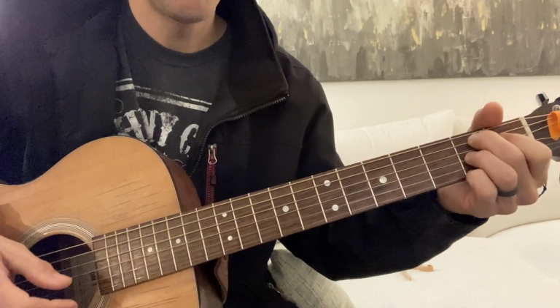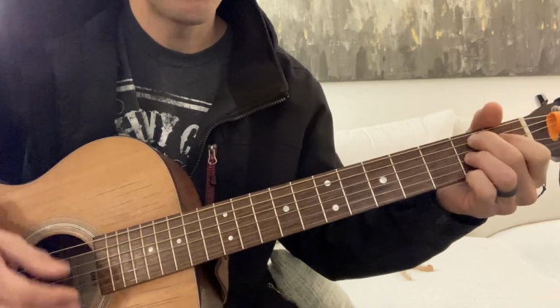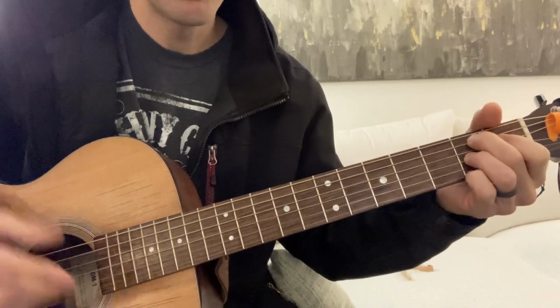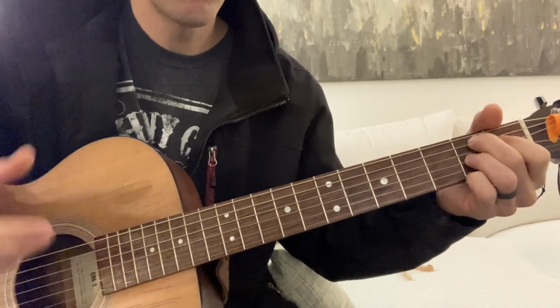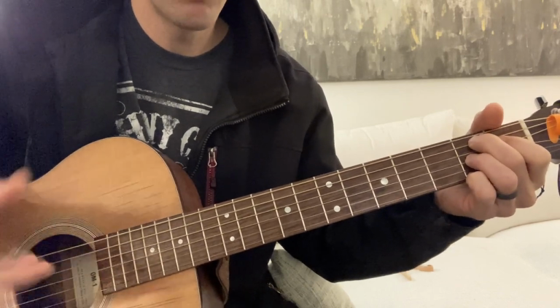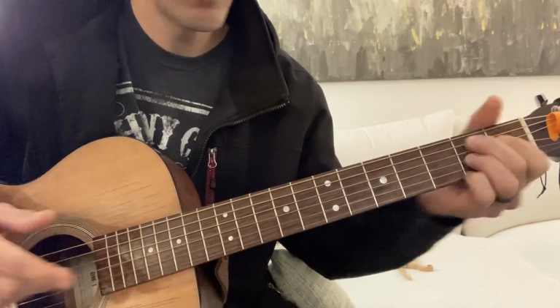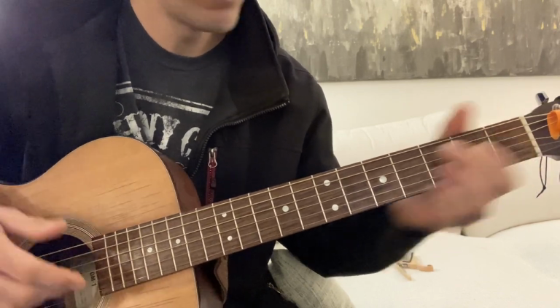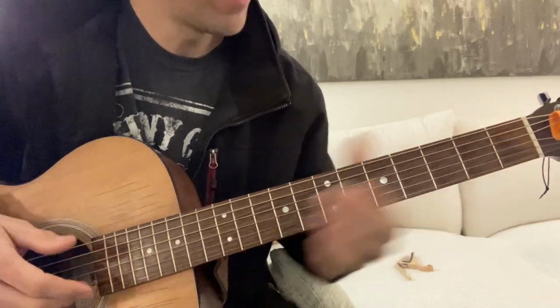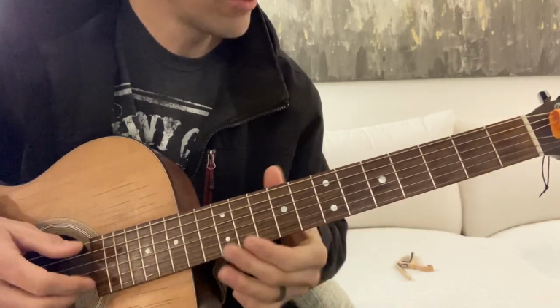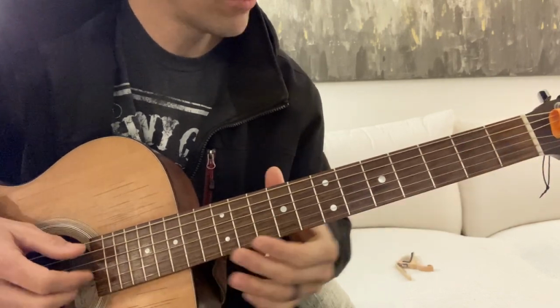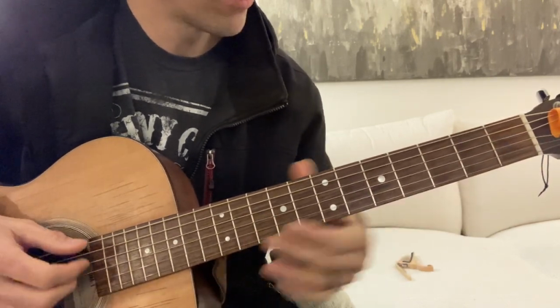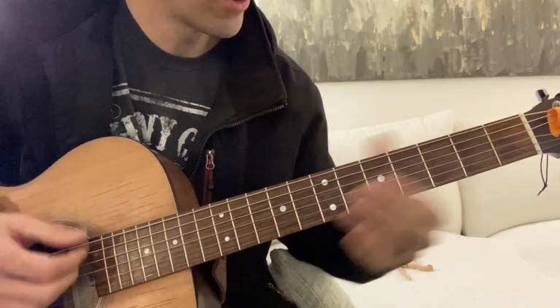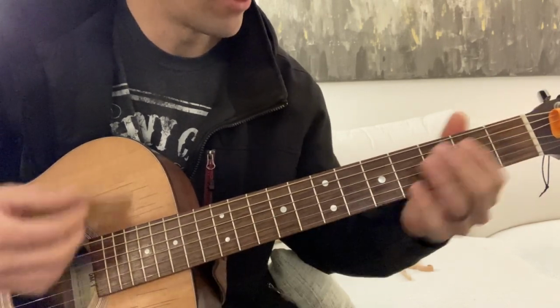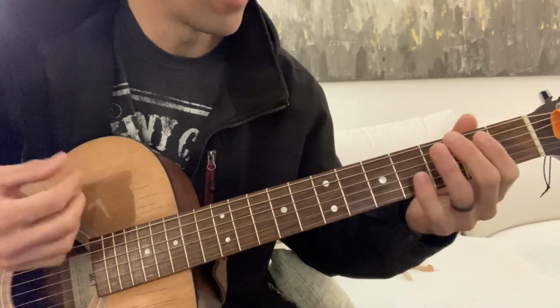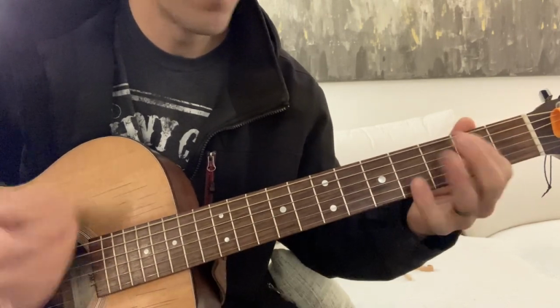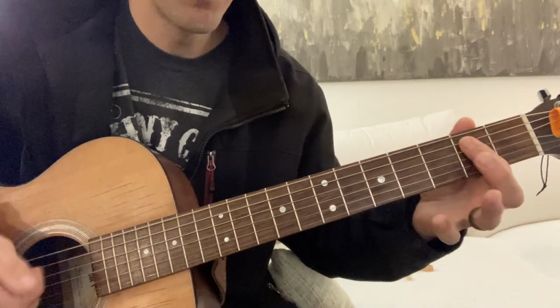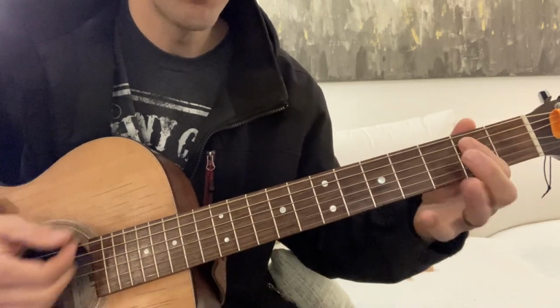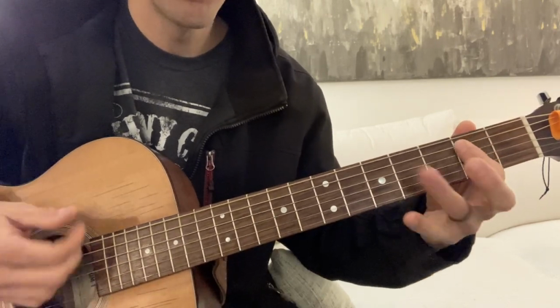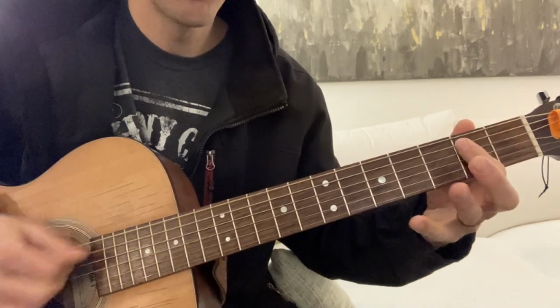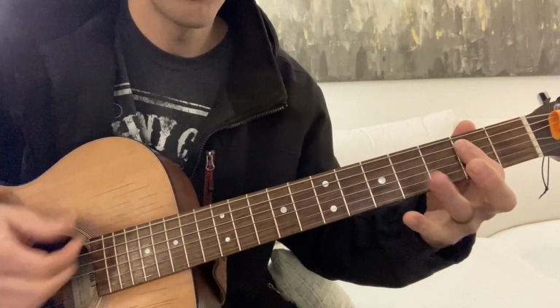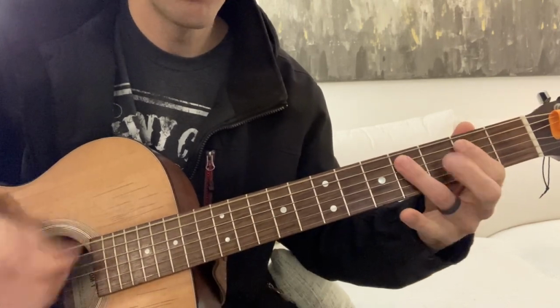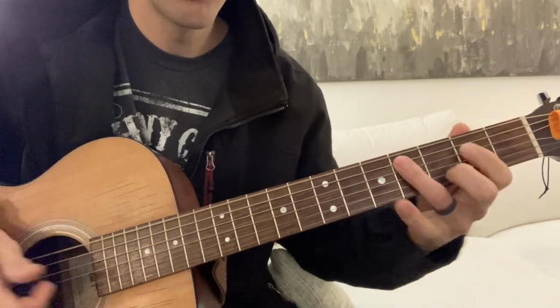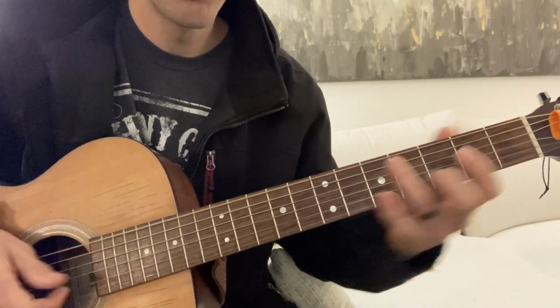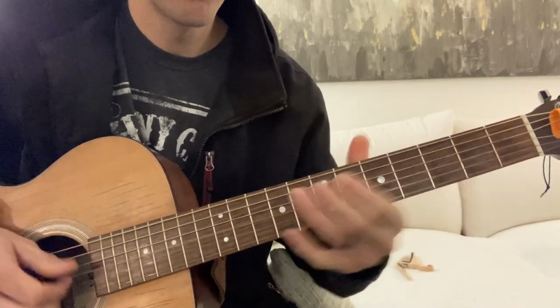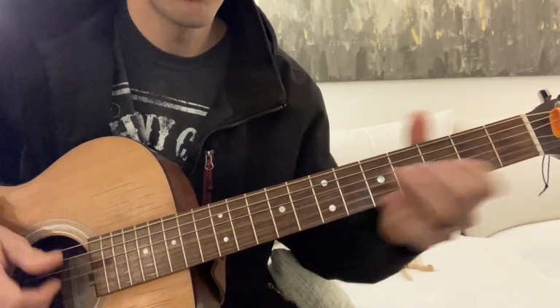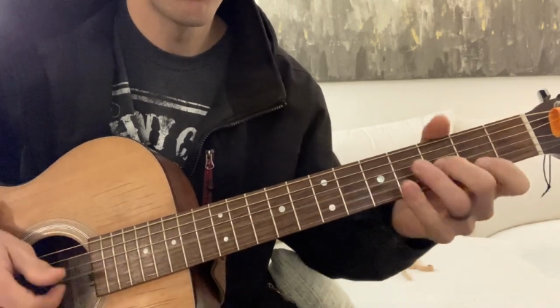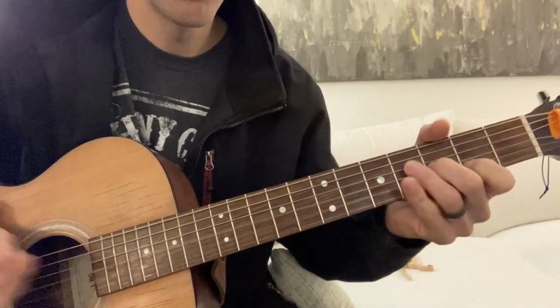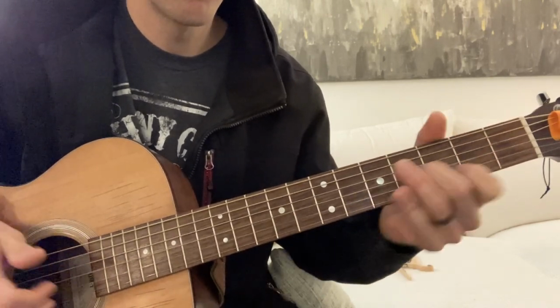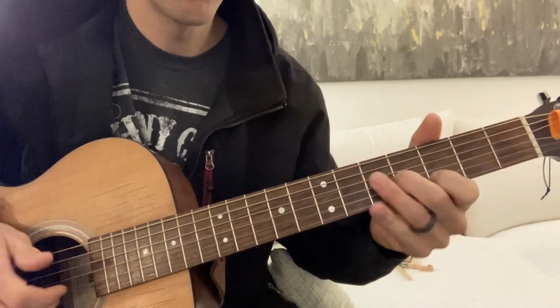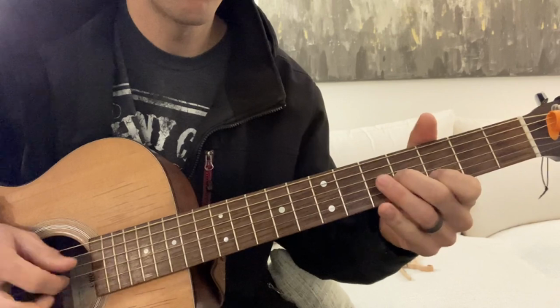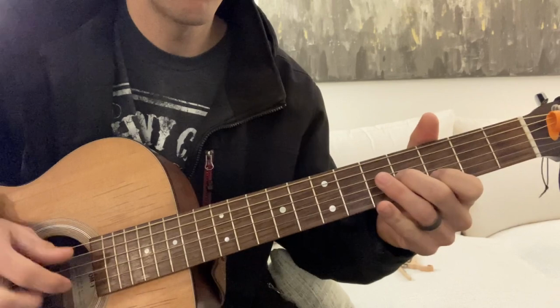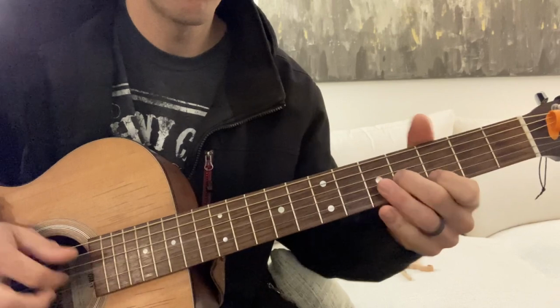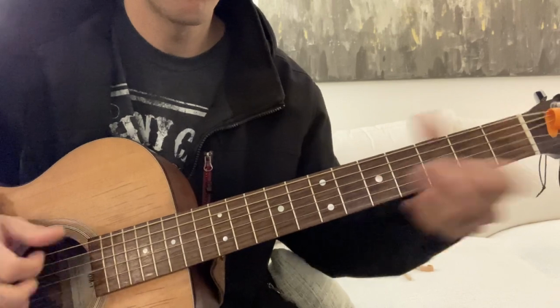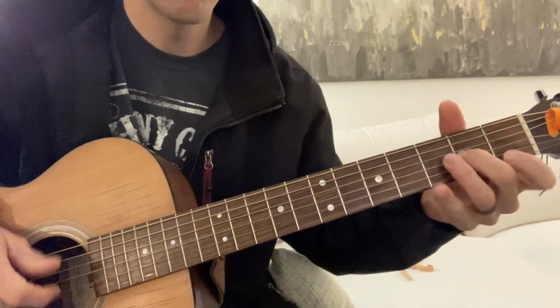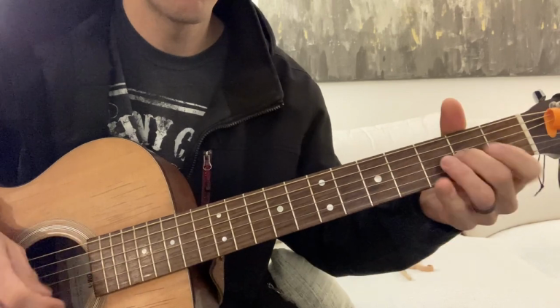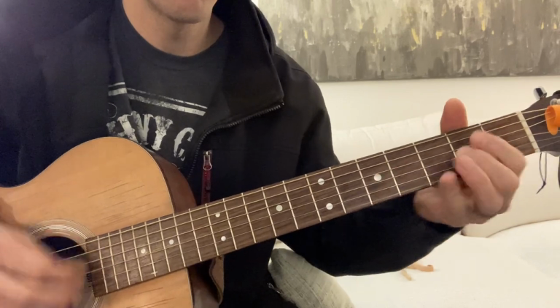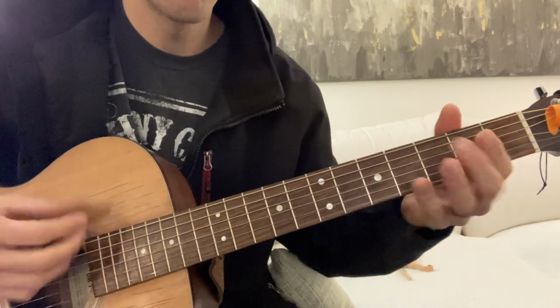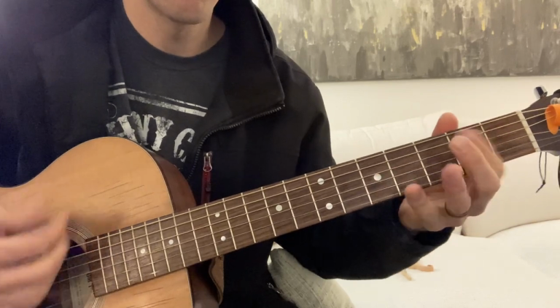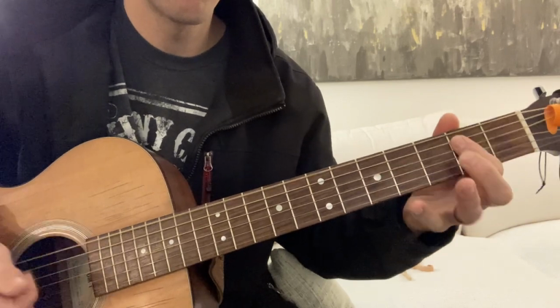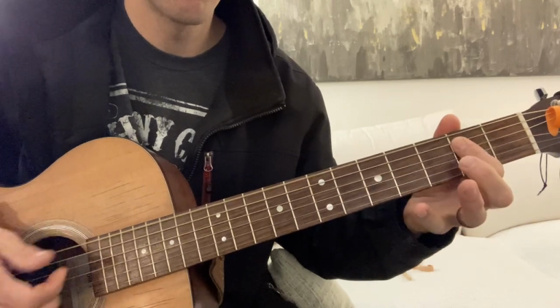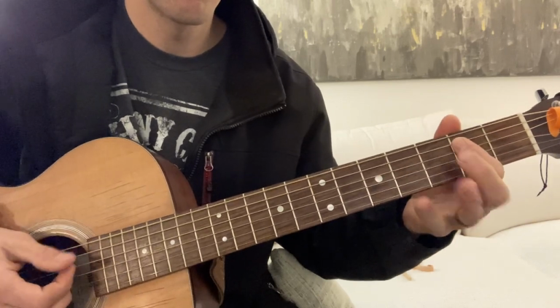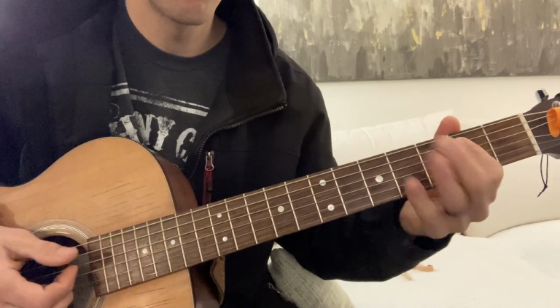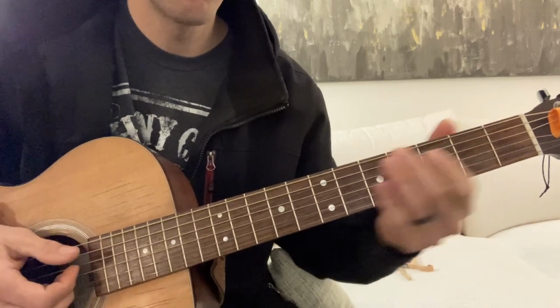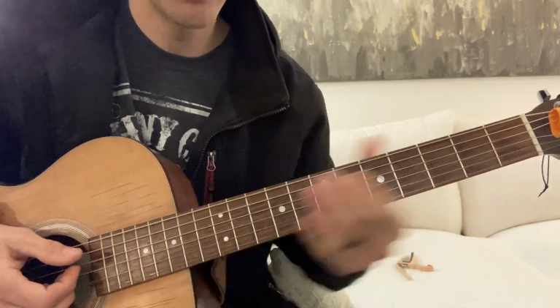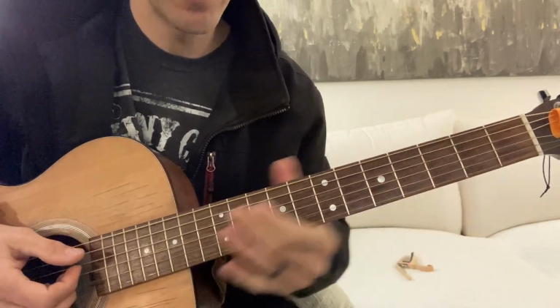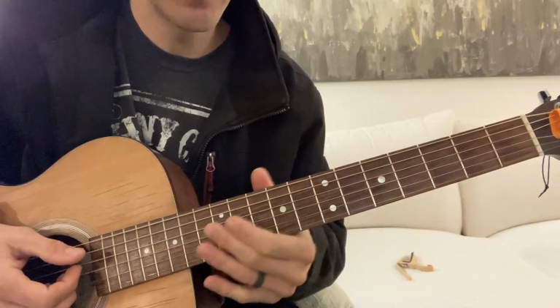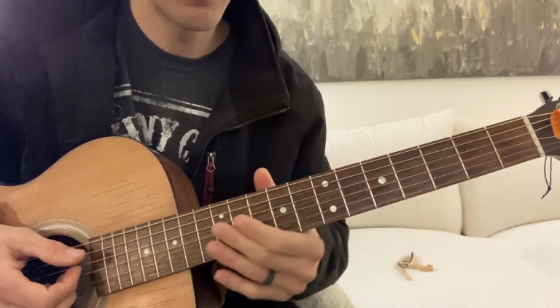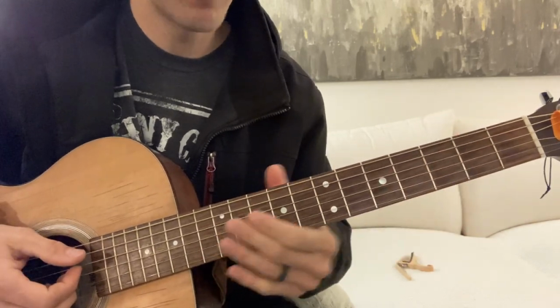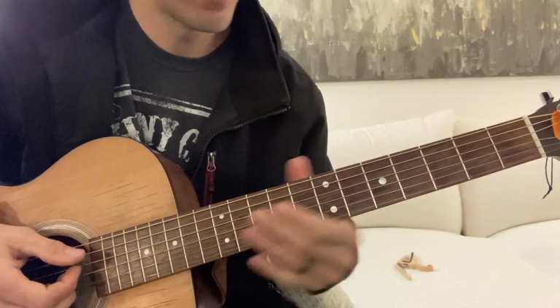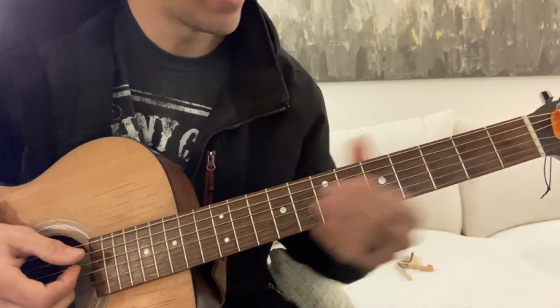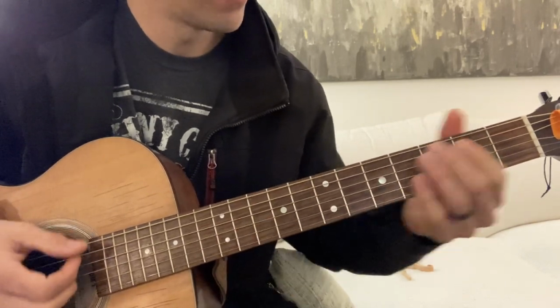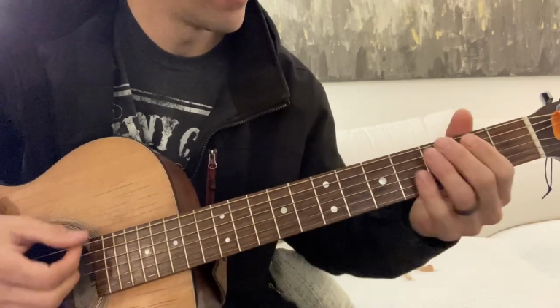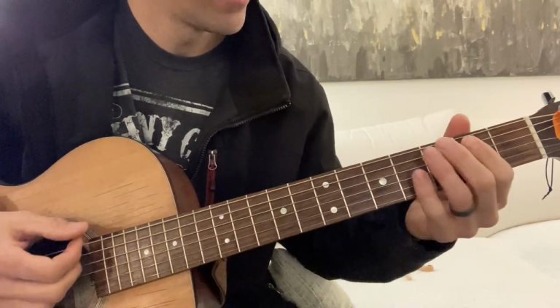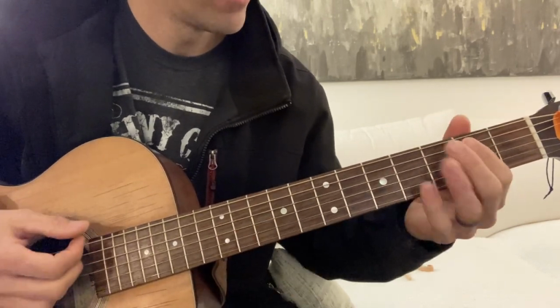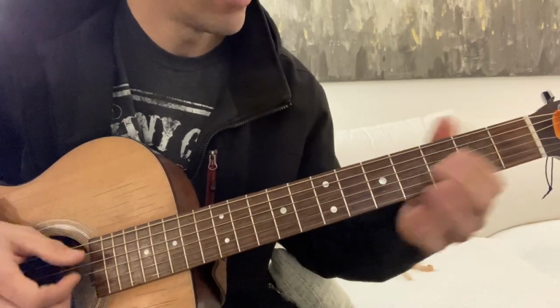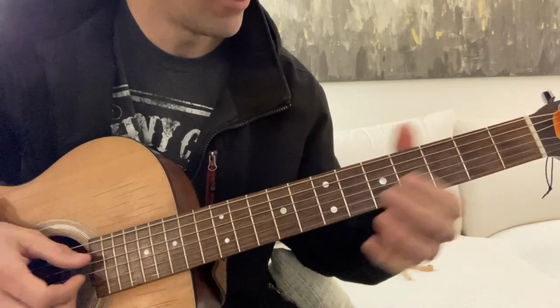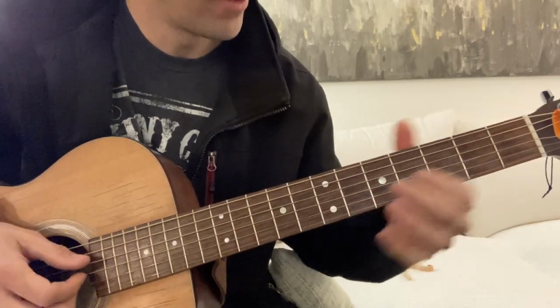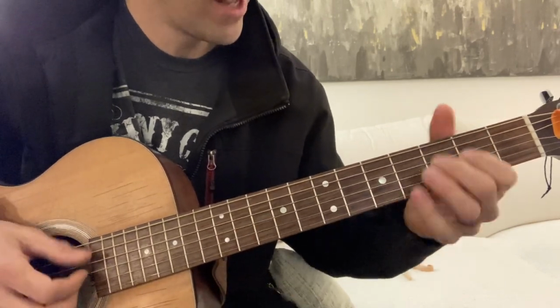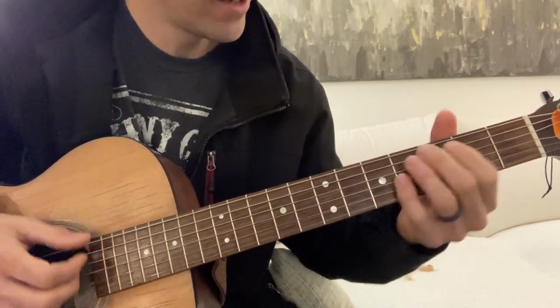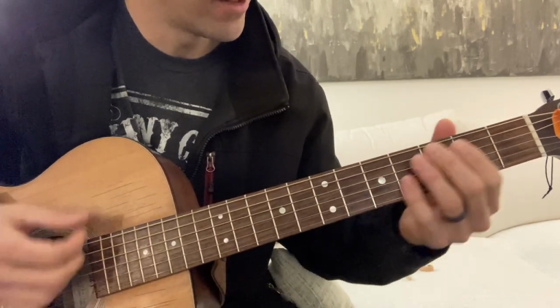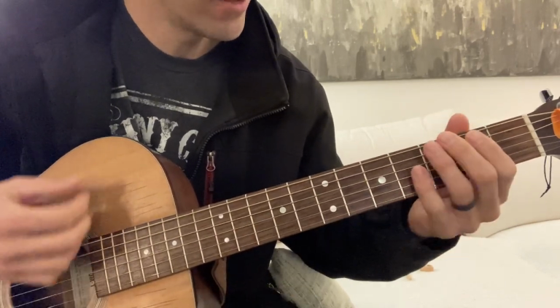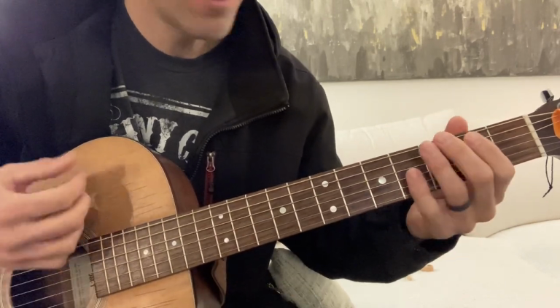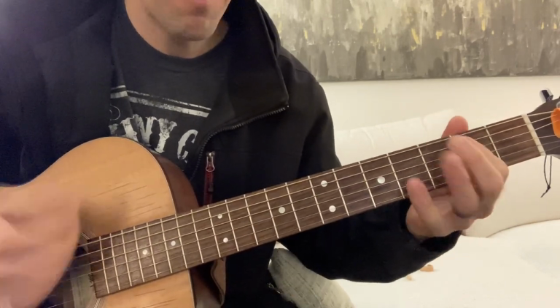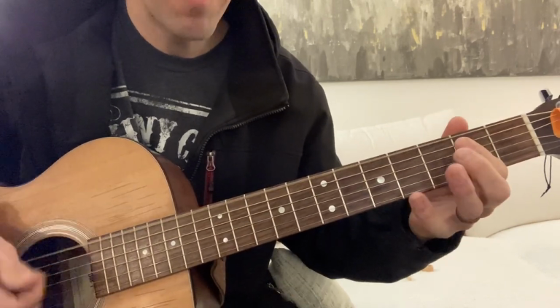So what we're going to do on this one is we're going to add stuff like that.